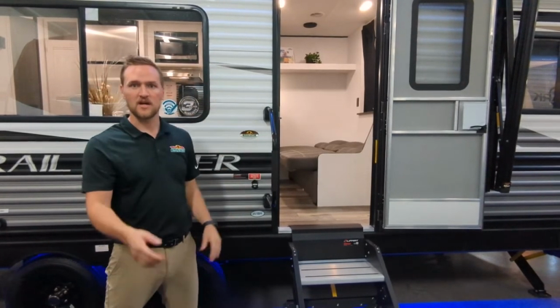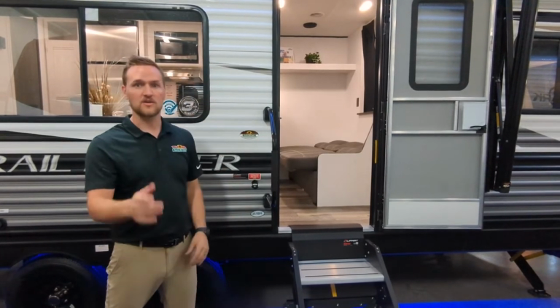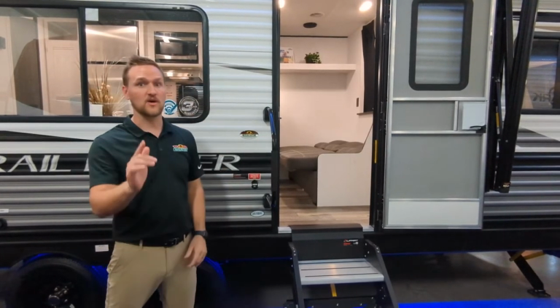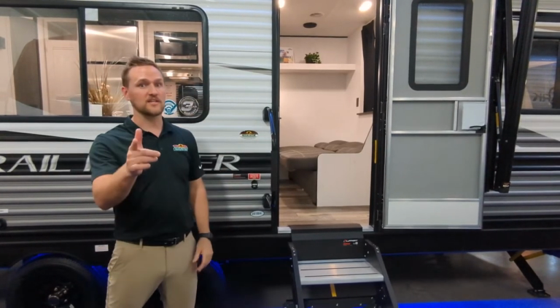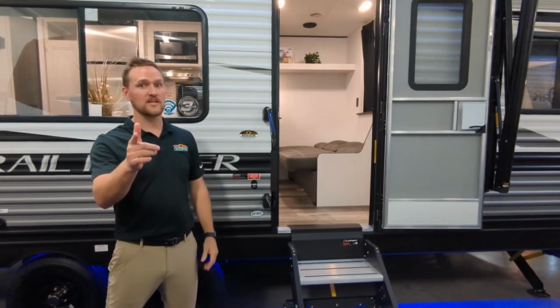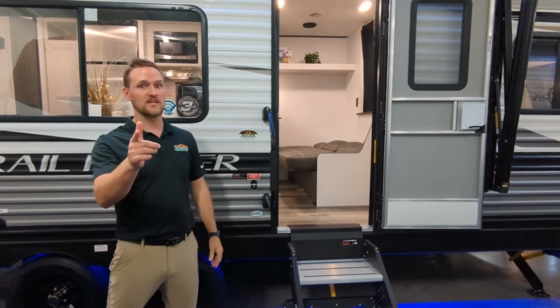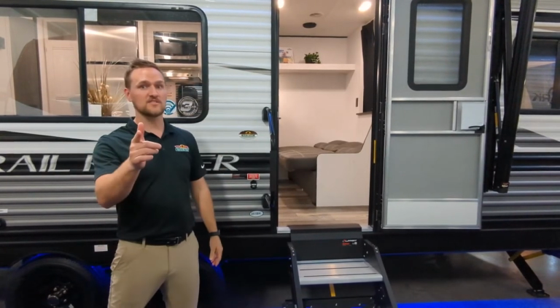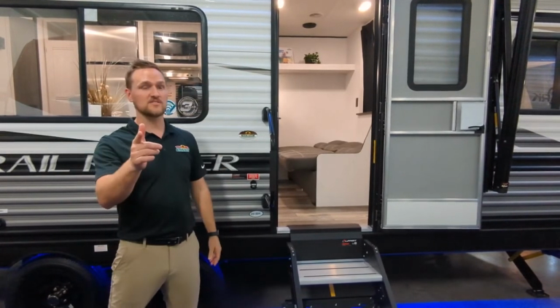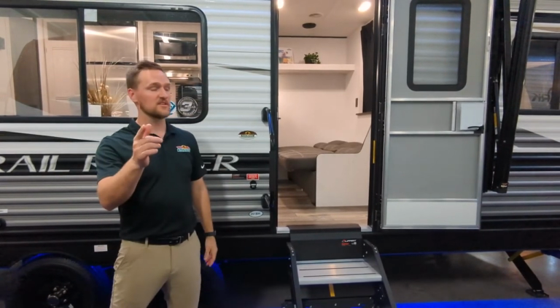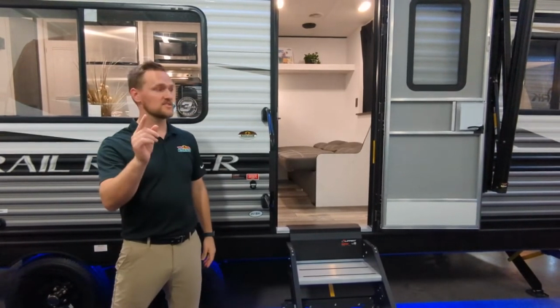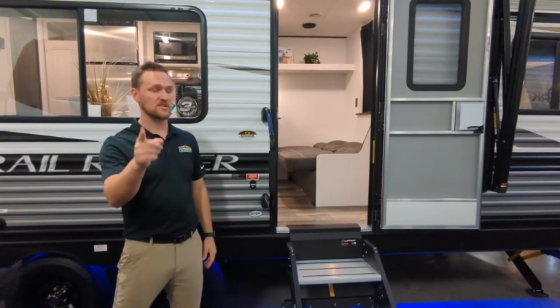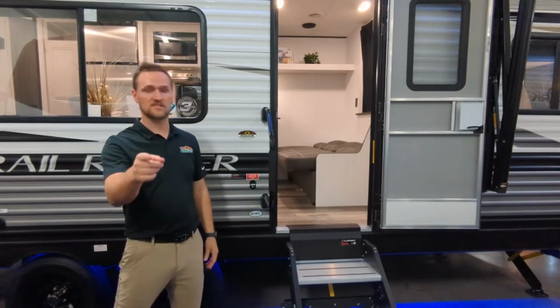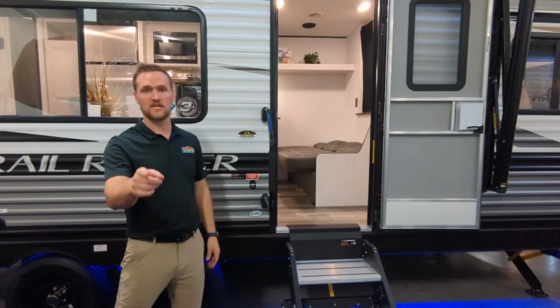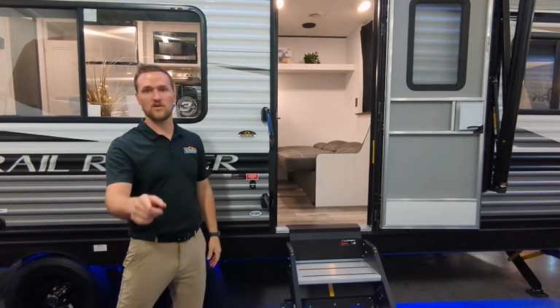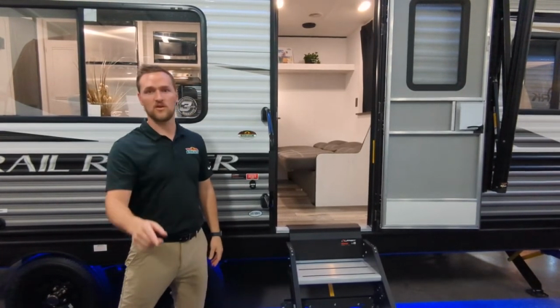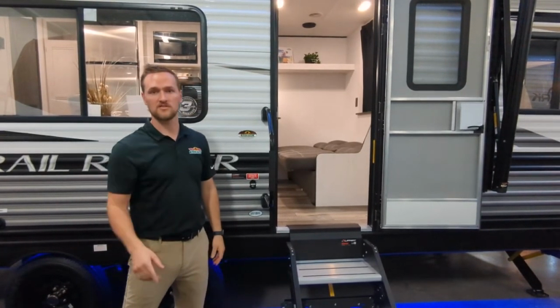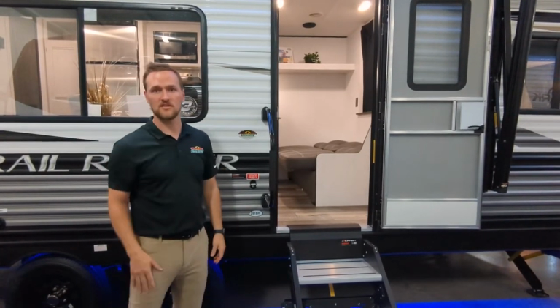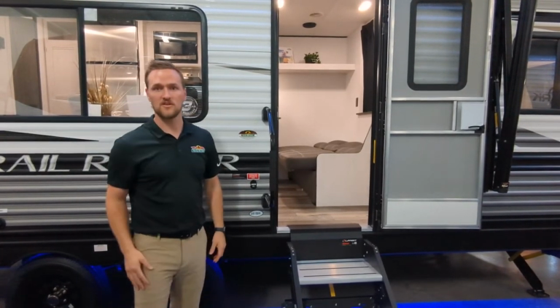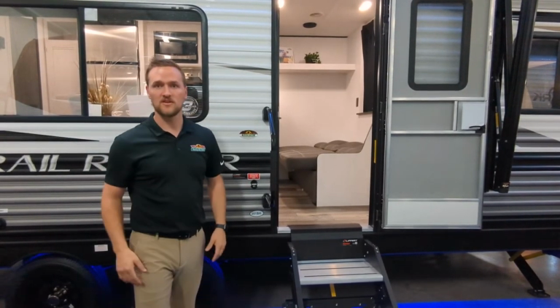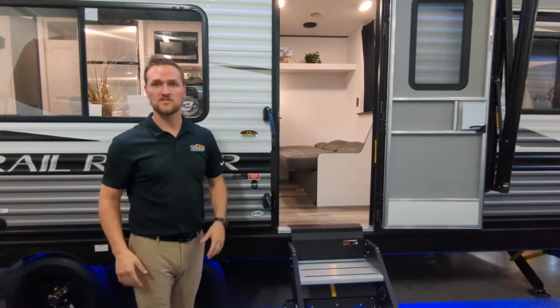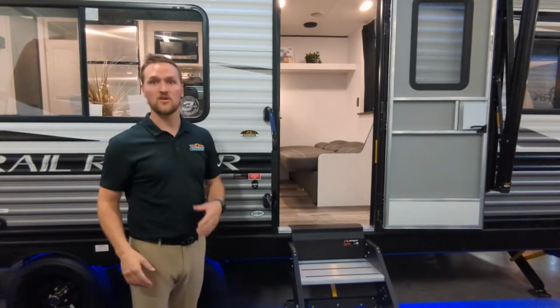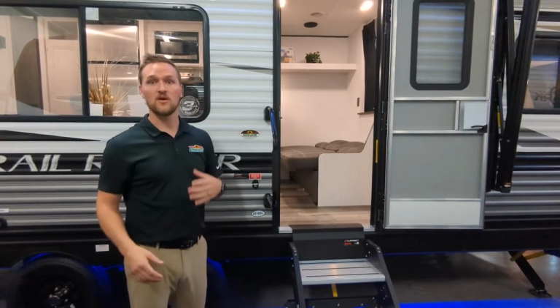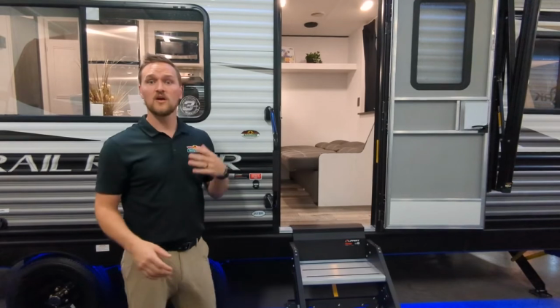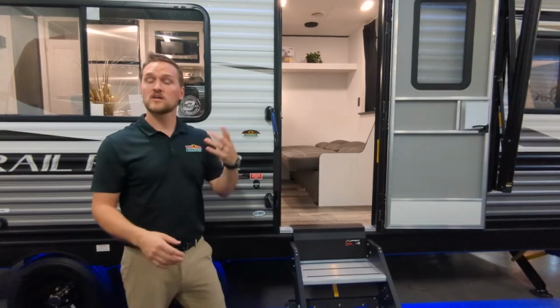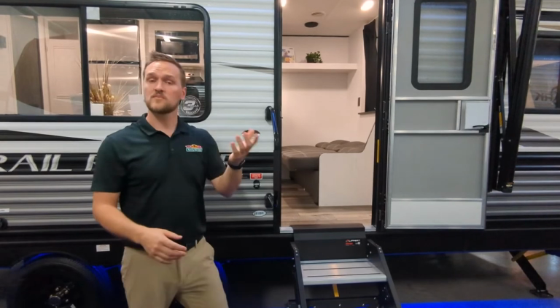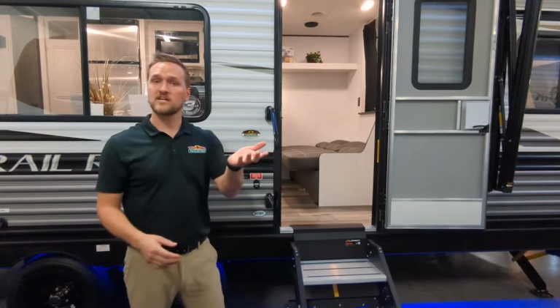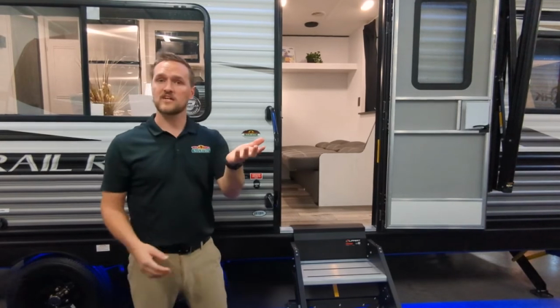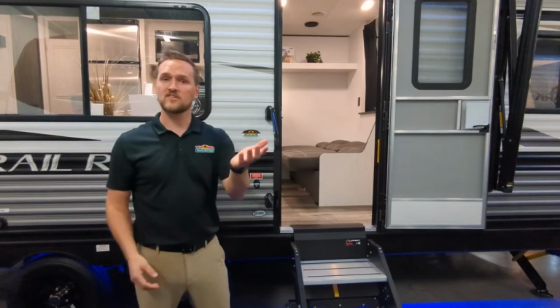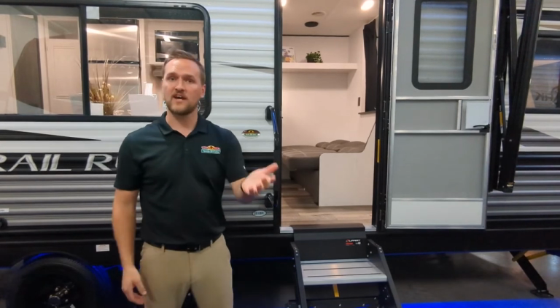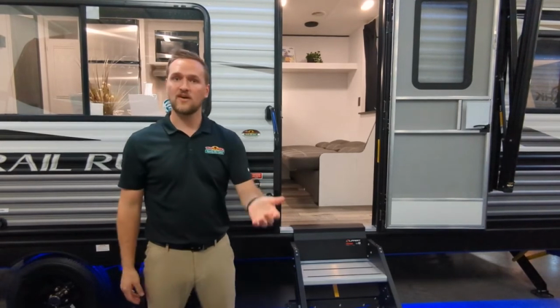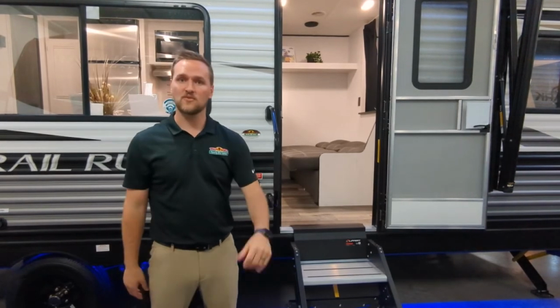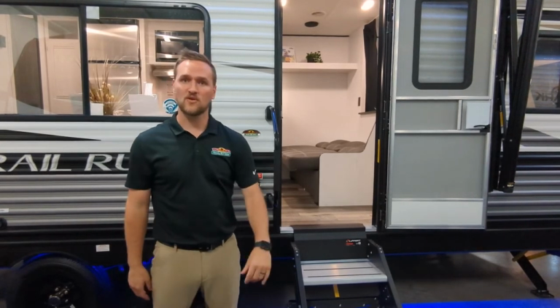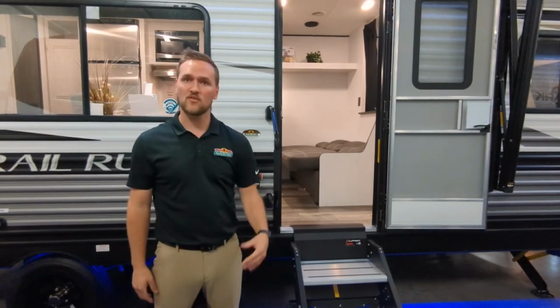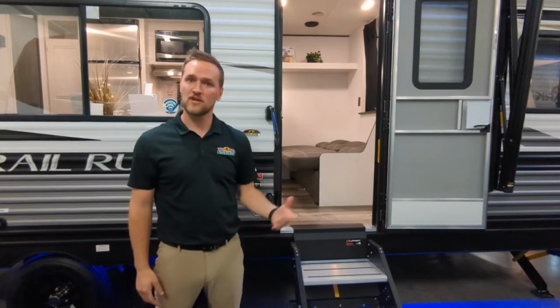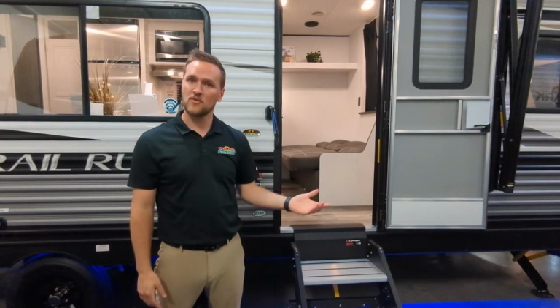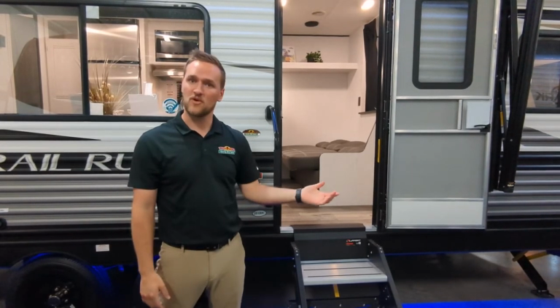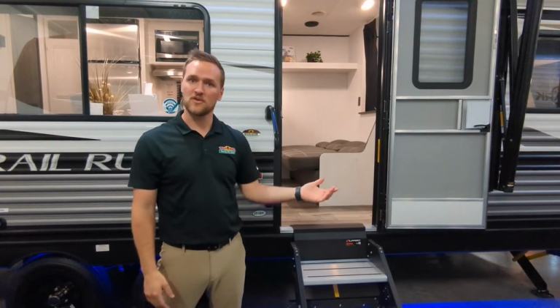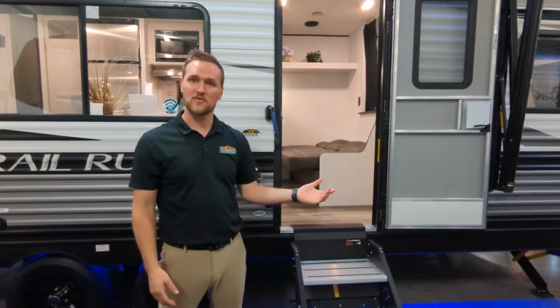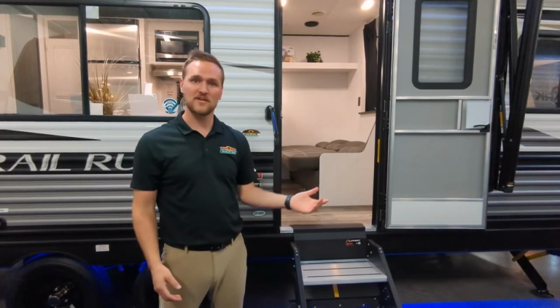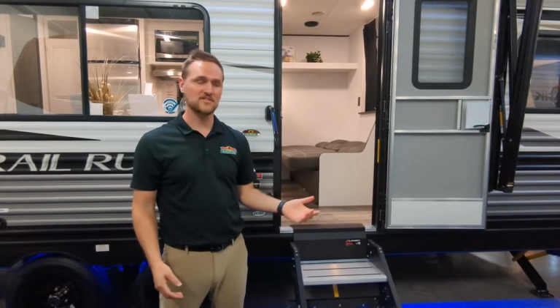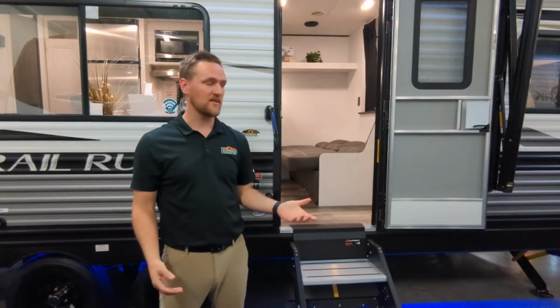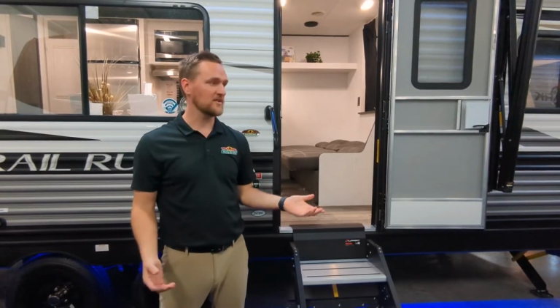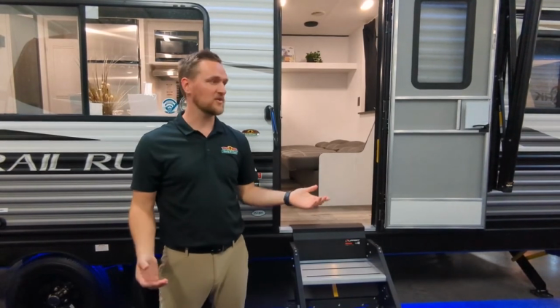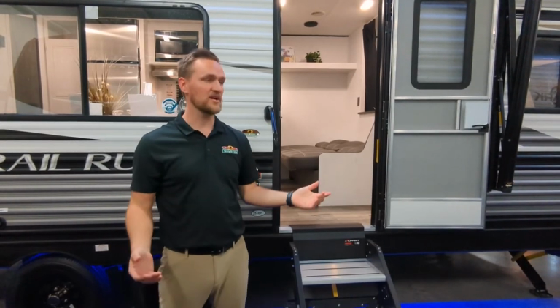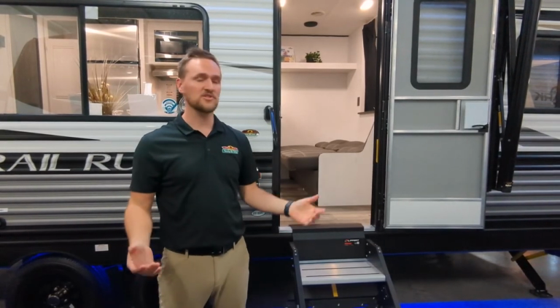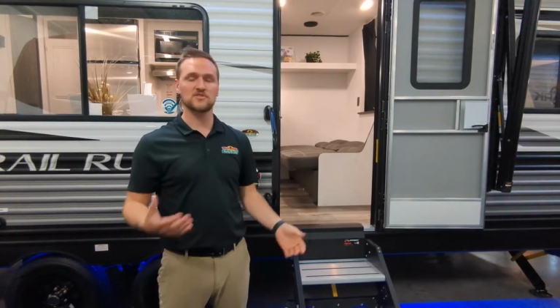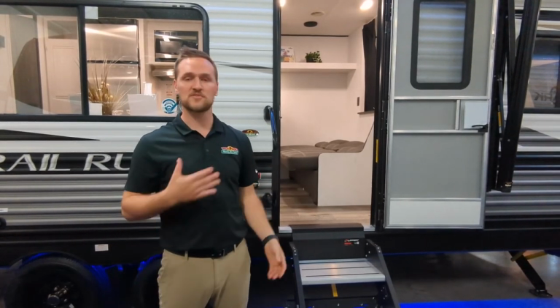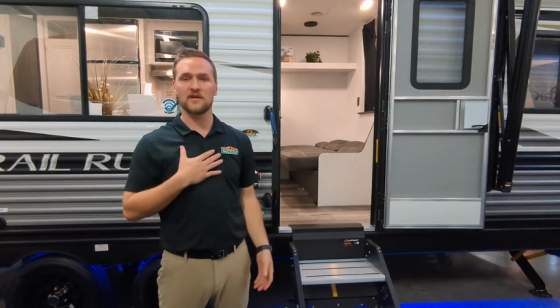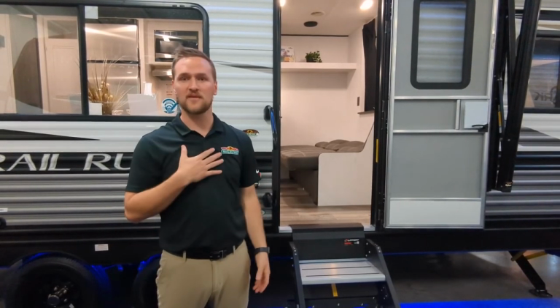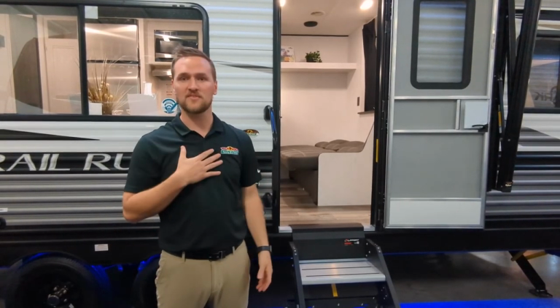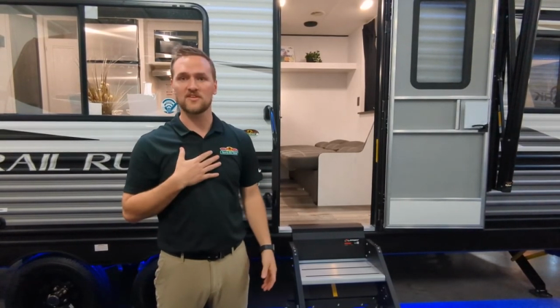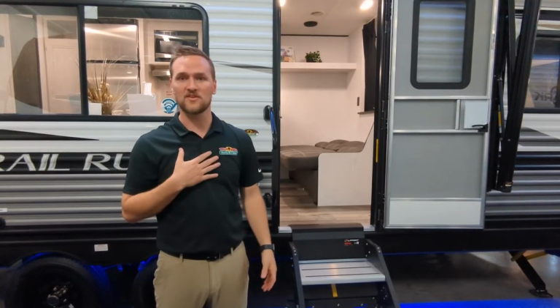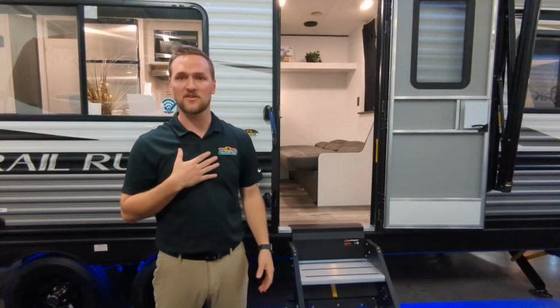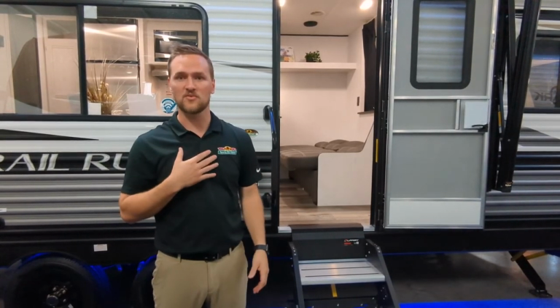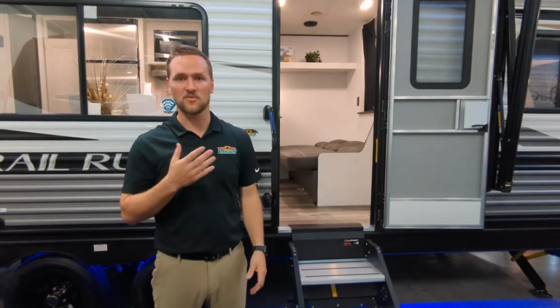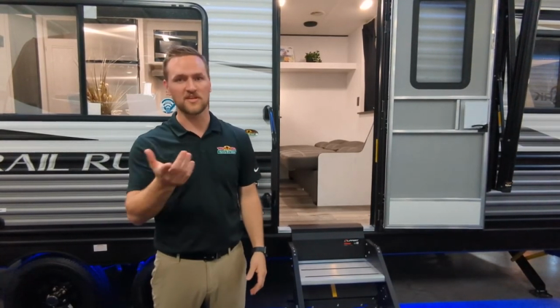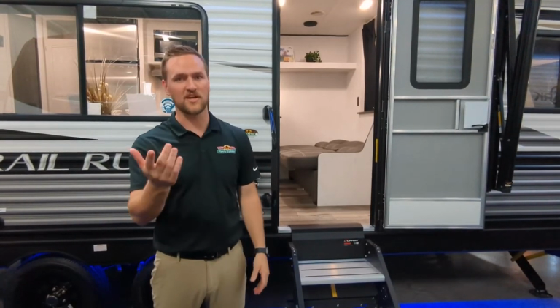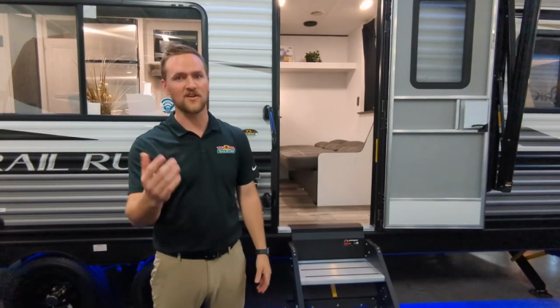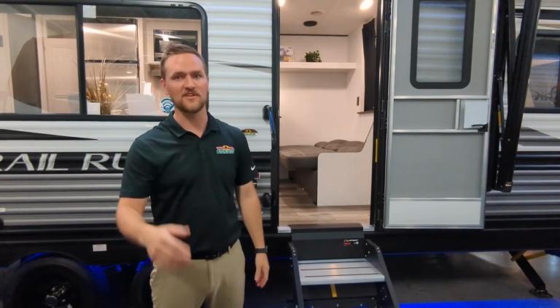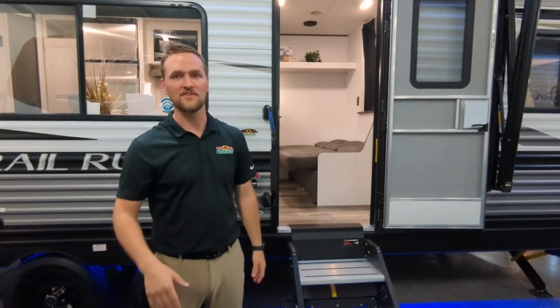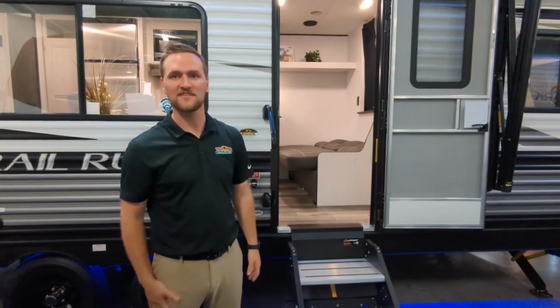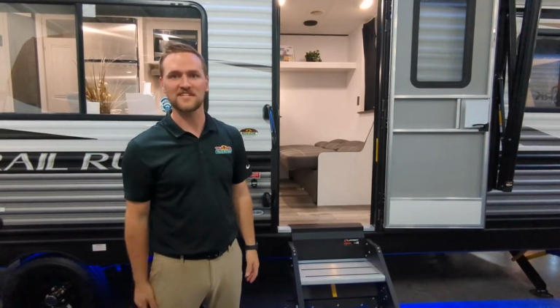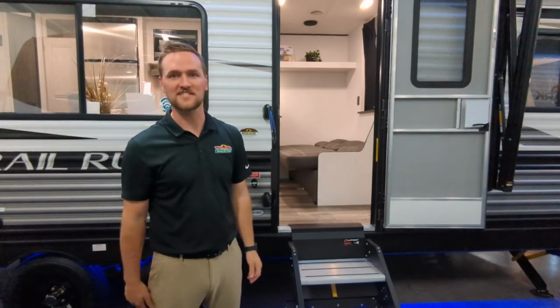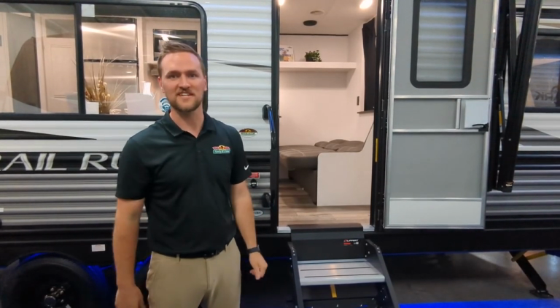The great thing is it's on sale also. So come check us out over here at Walnut Ridge. If you have any questions, my name's Dylan — we'll take care of you. Thanks again.